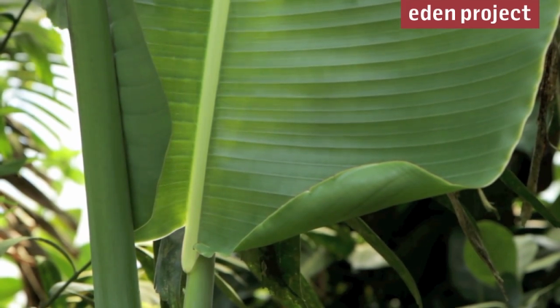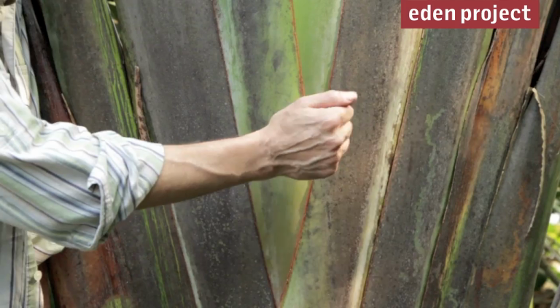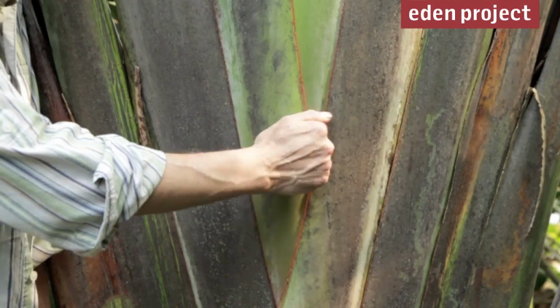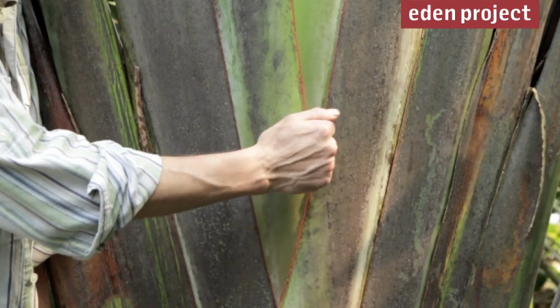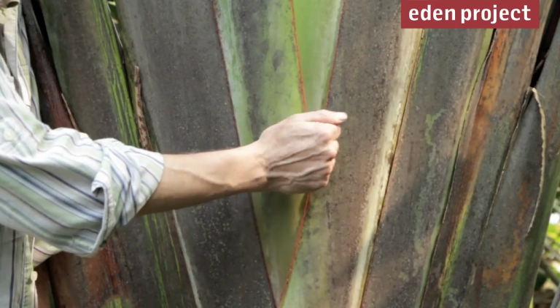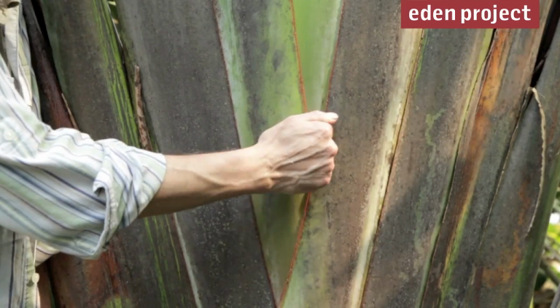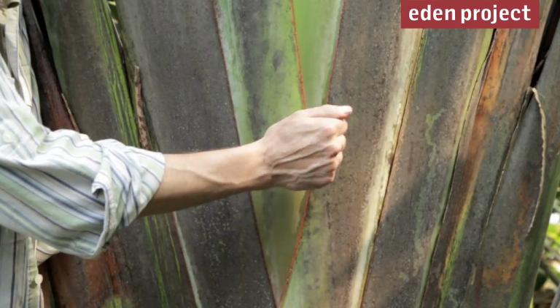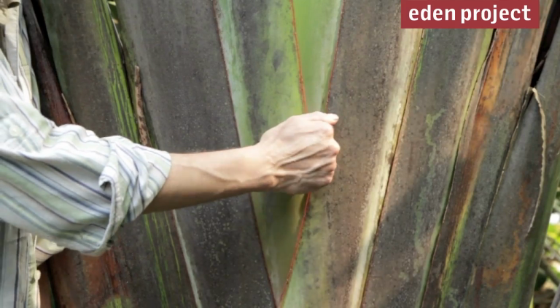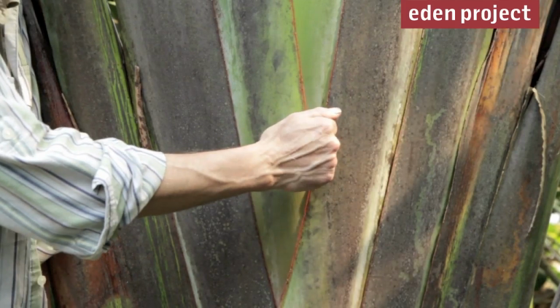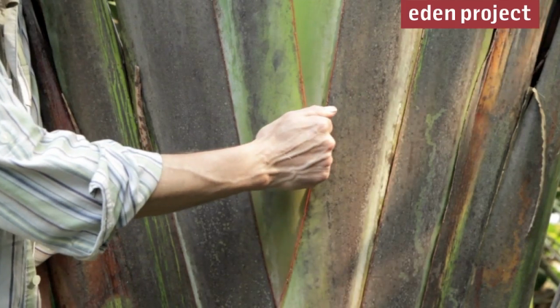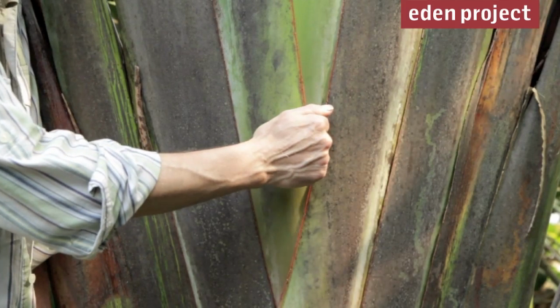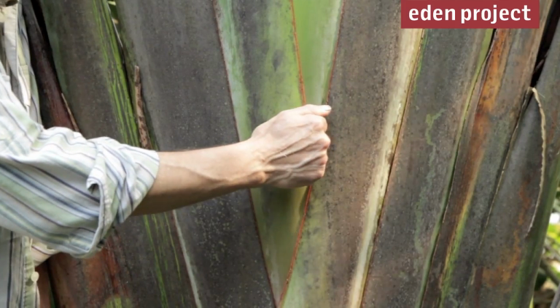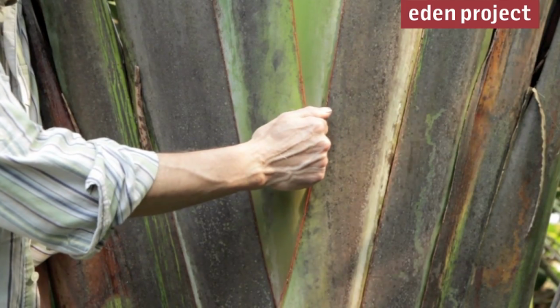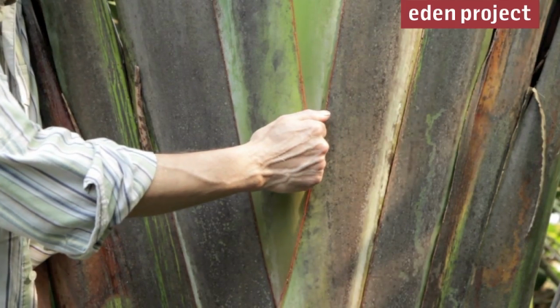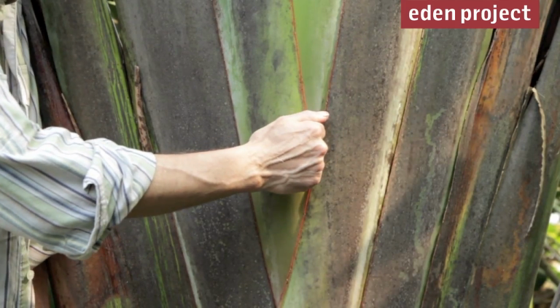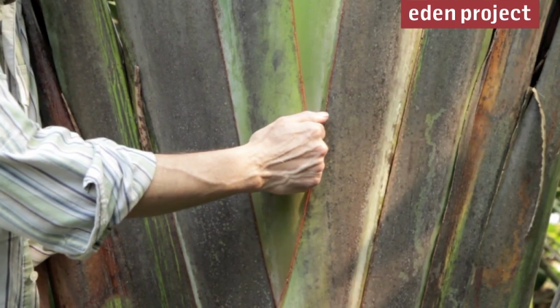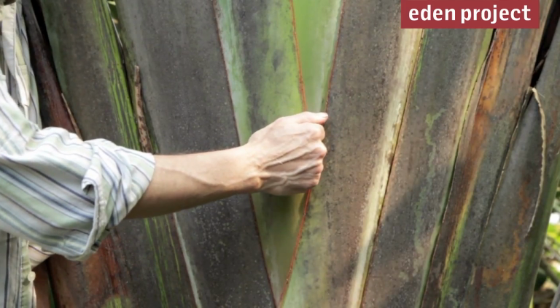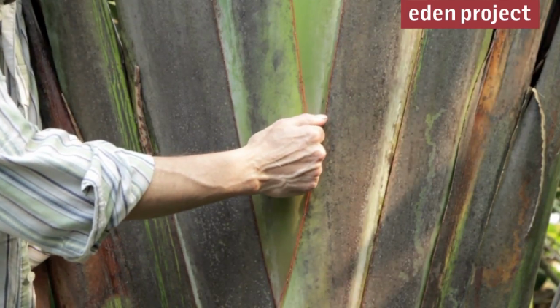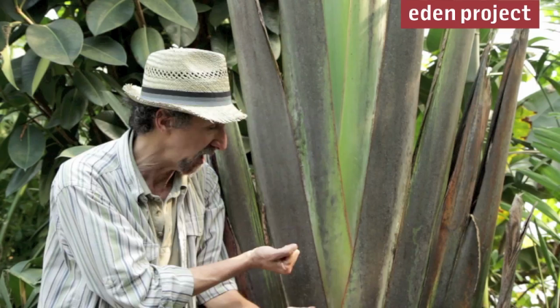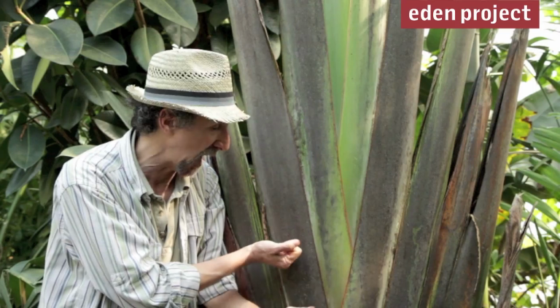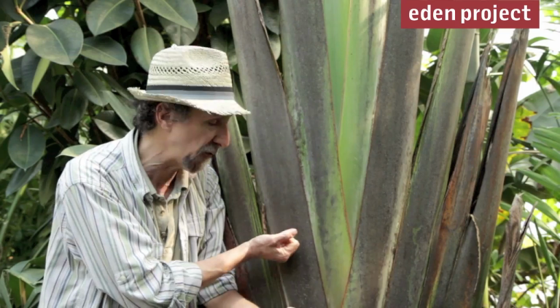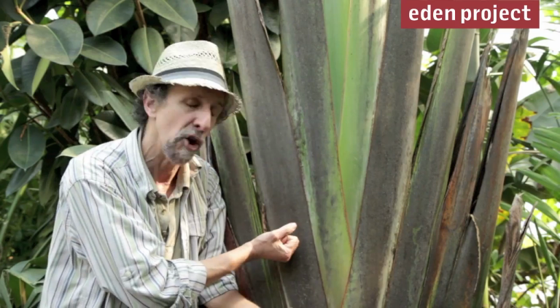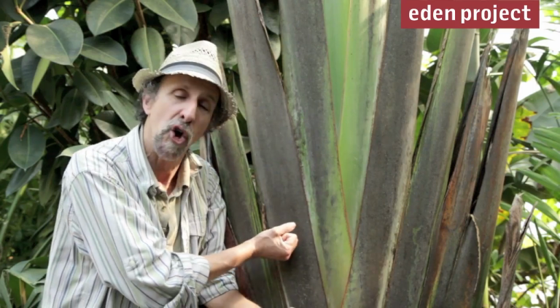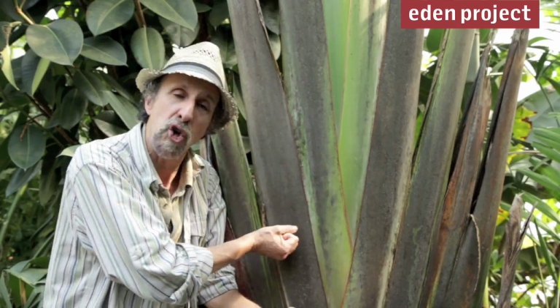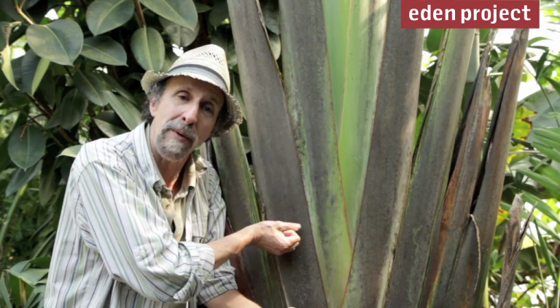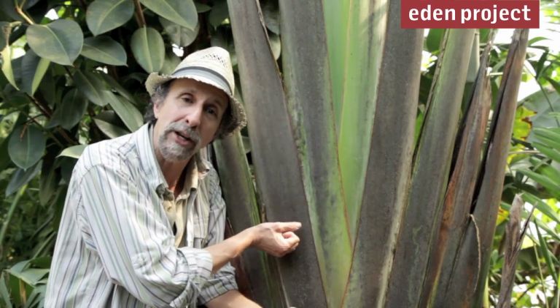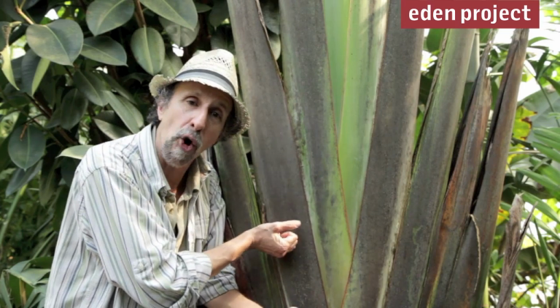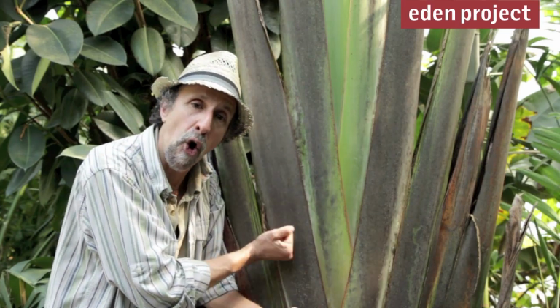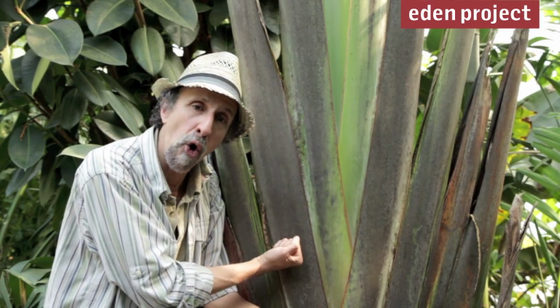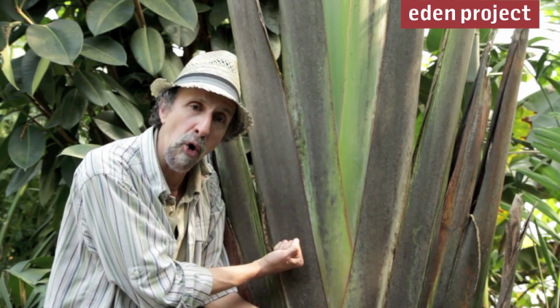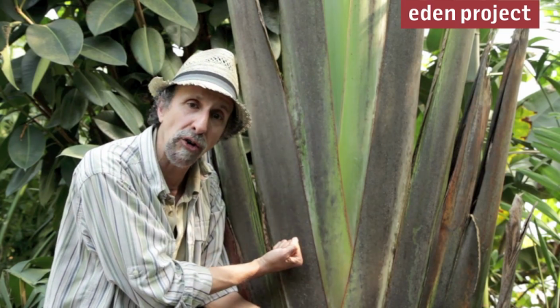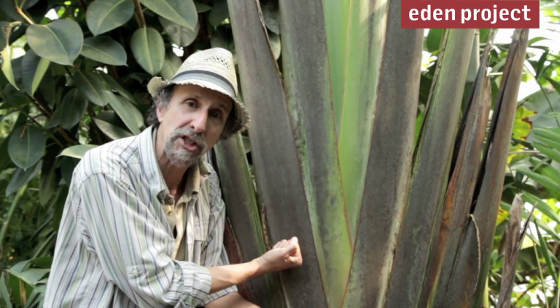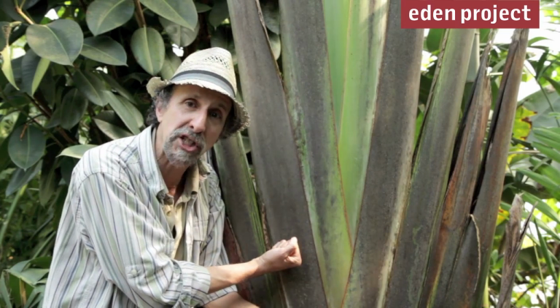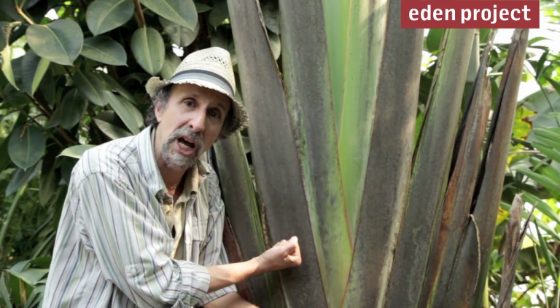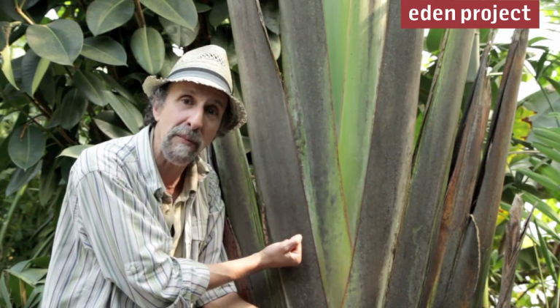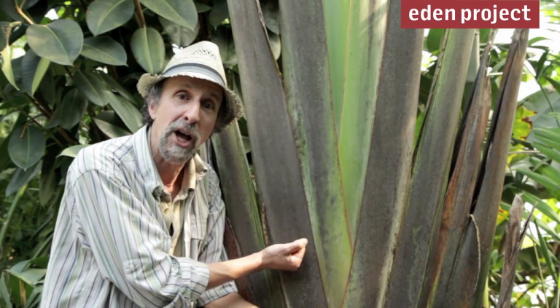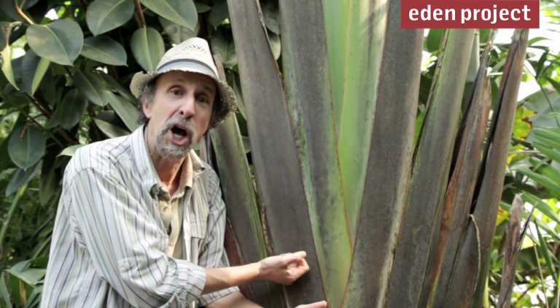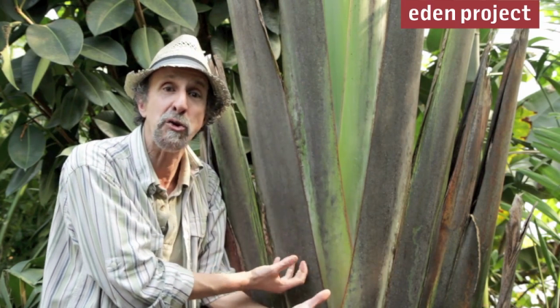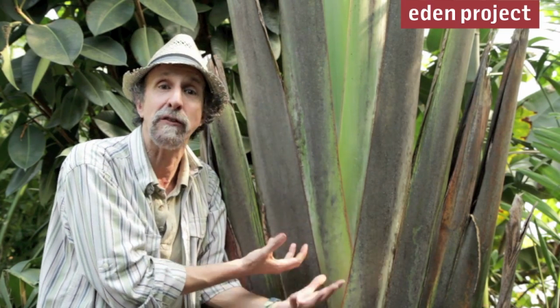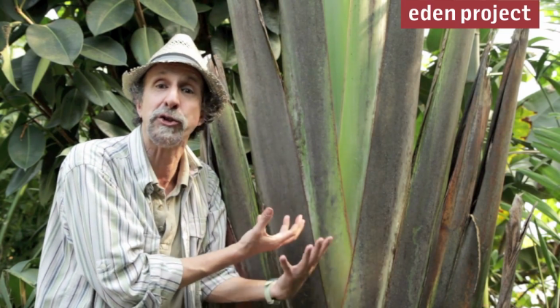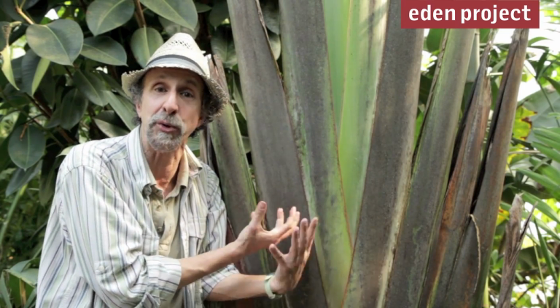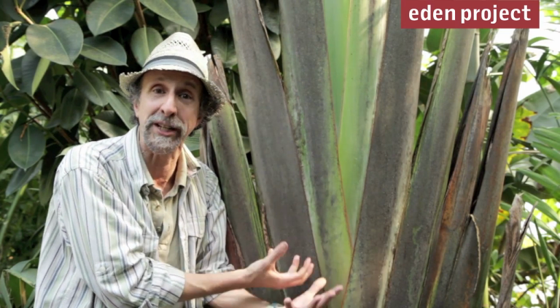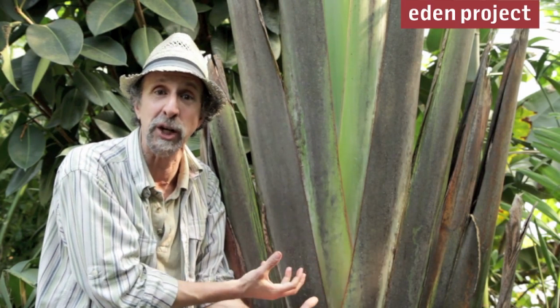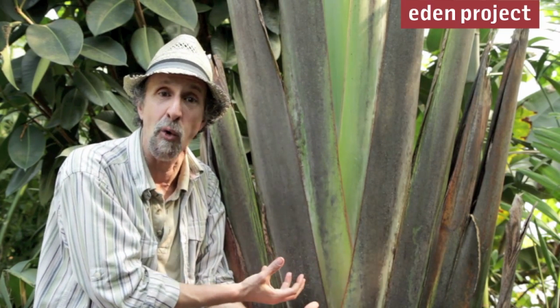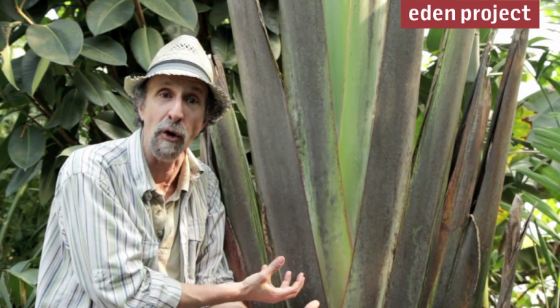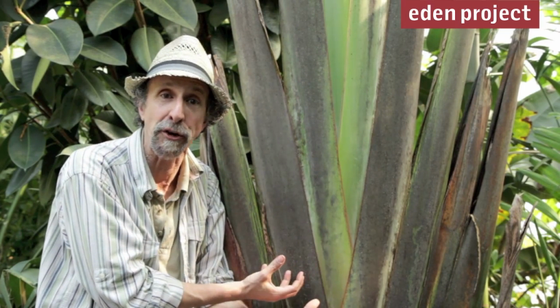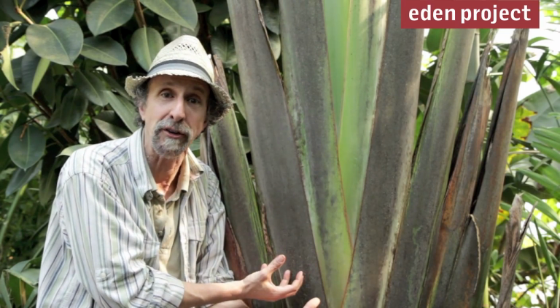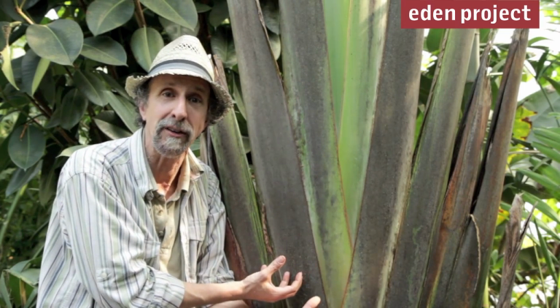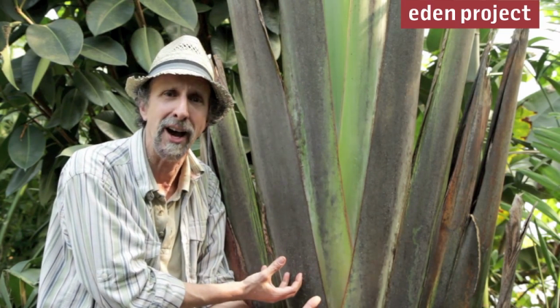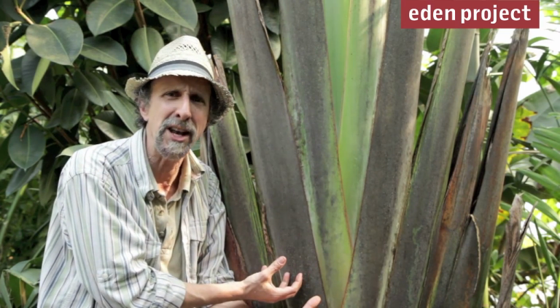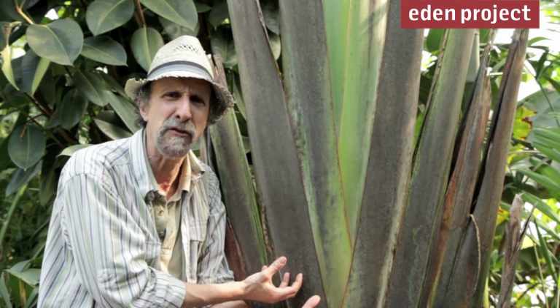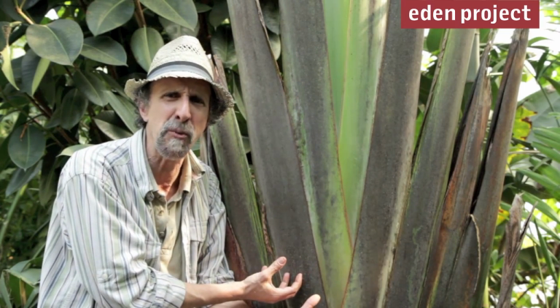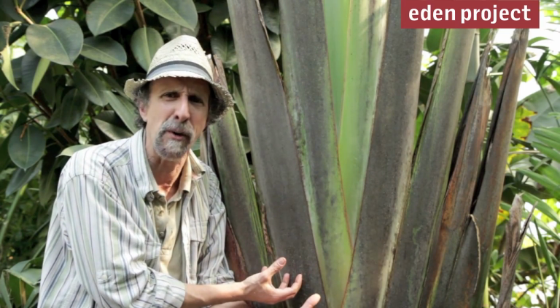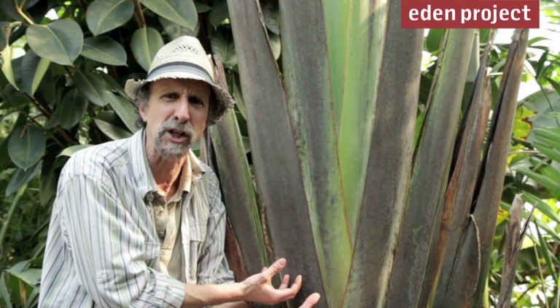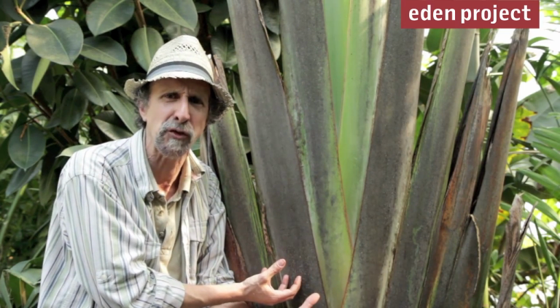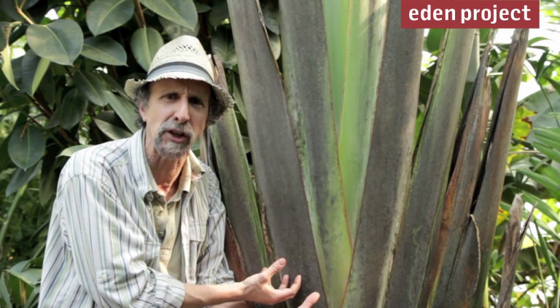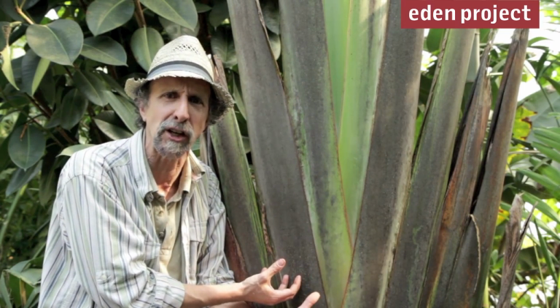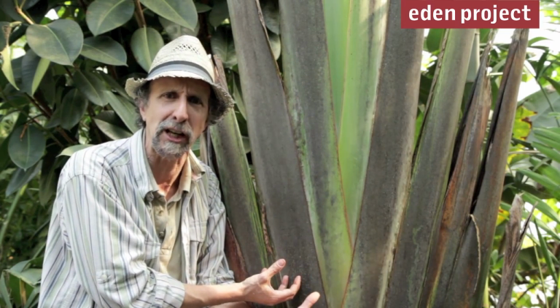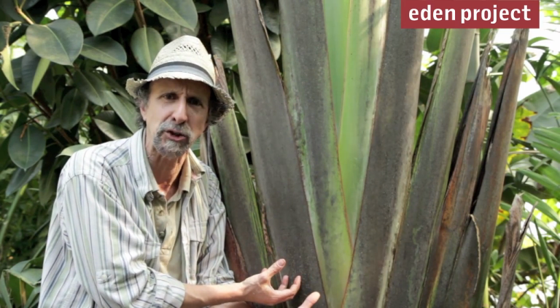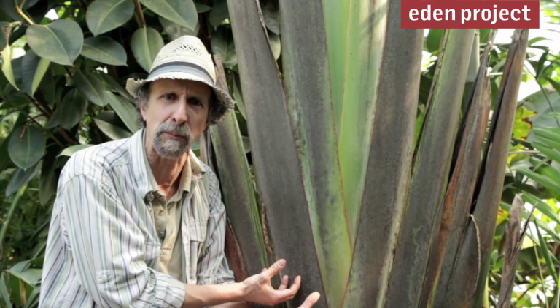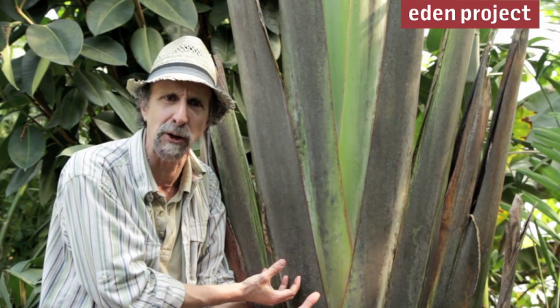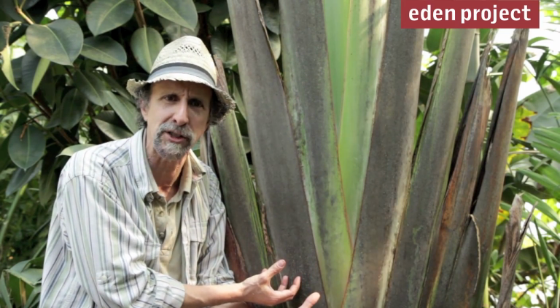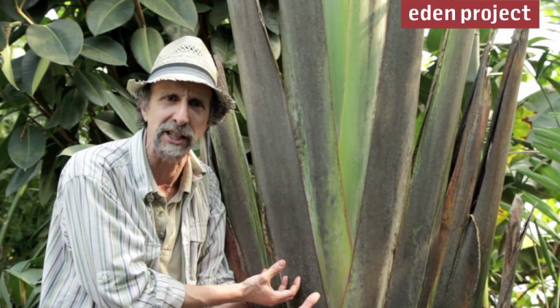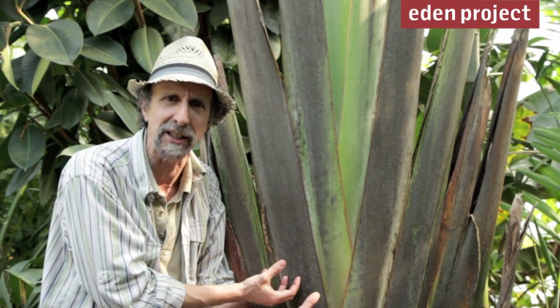The rain gets stored in the stem, which is hollow. Then you take your knife, you make a hole in the stem, and you have drinking water — and a few bugs for a little extra protein.